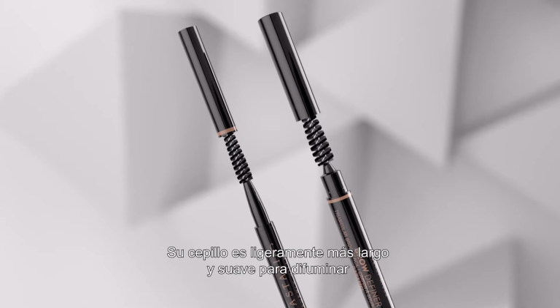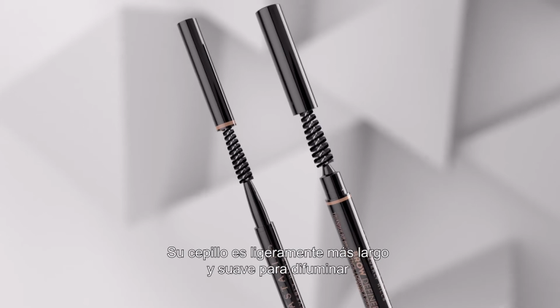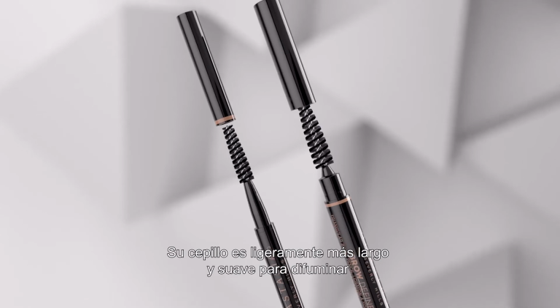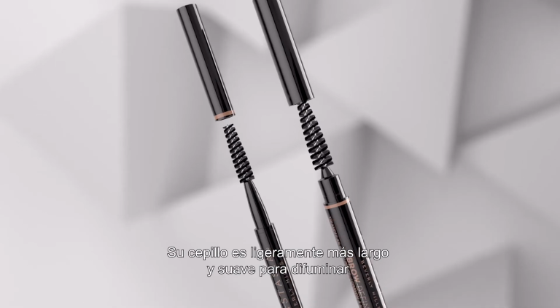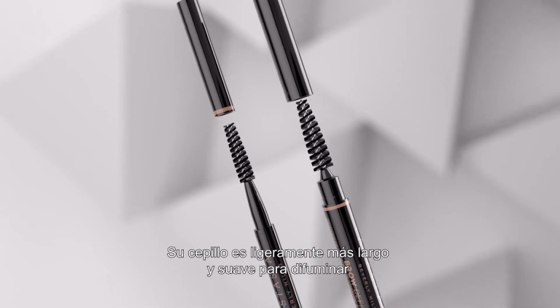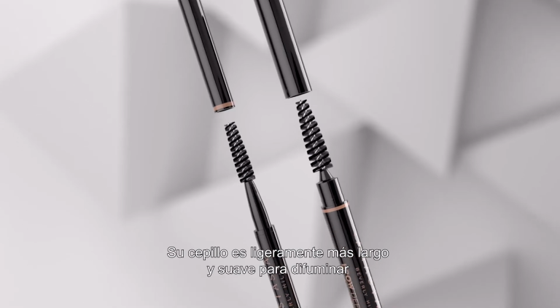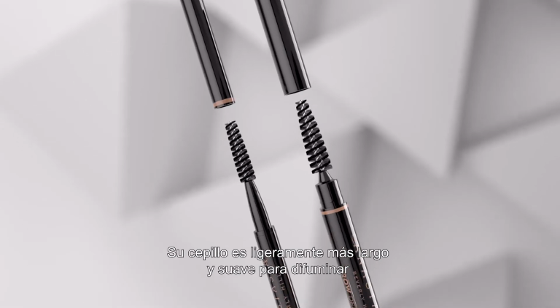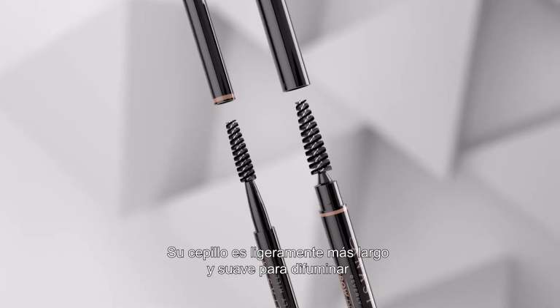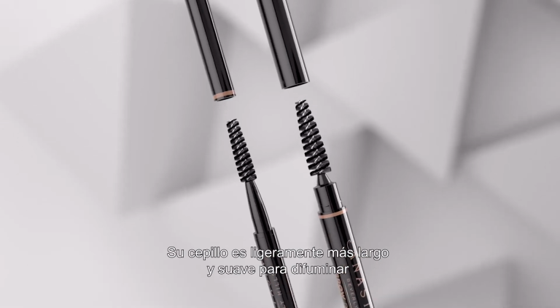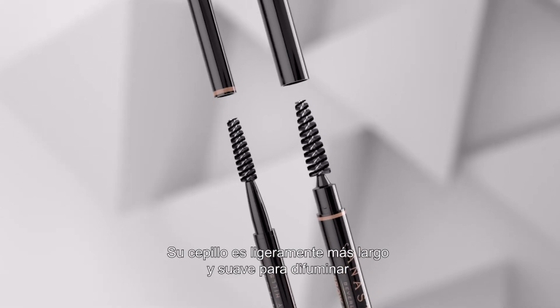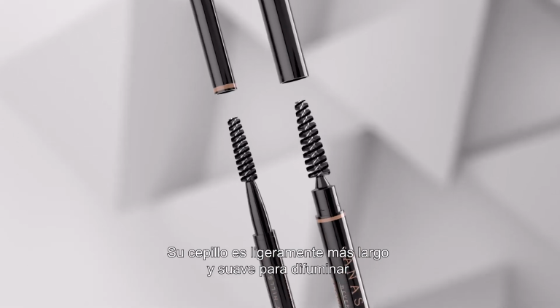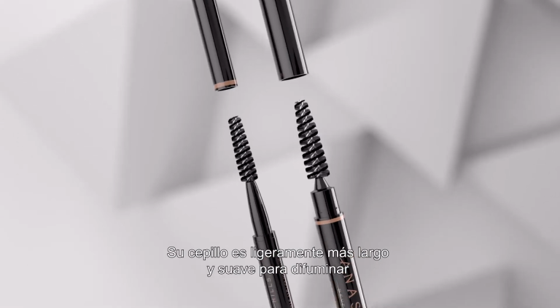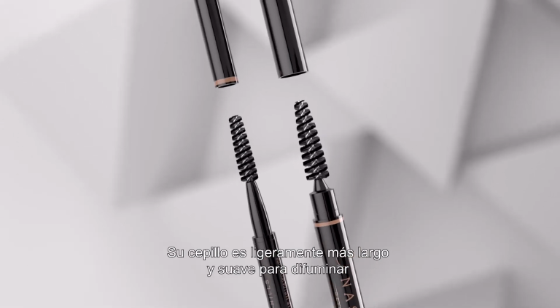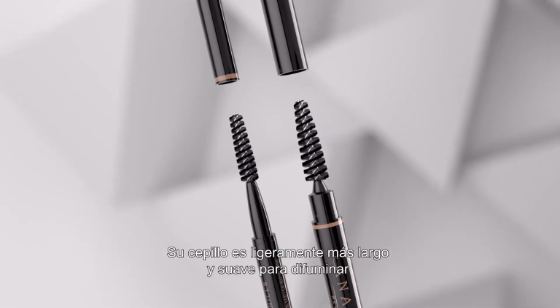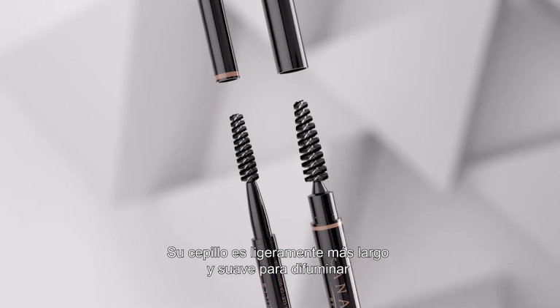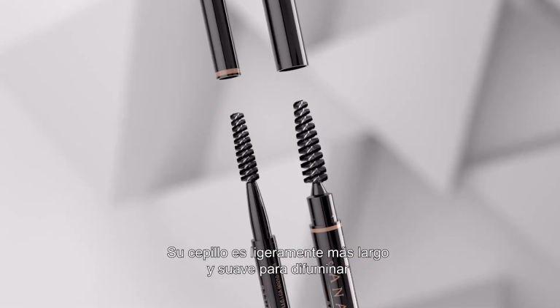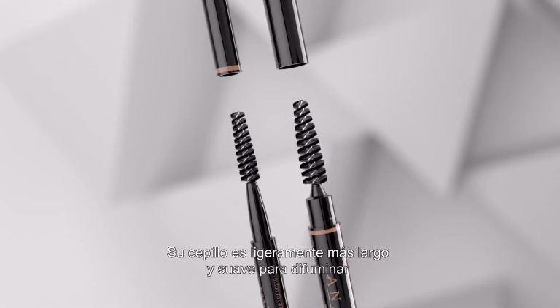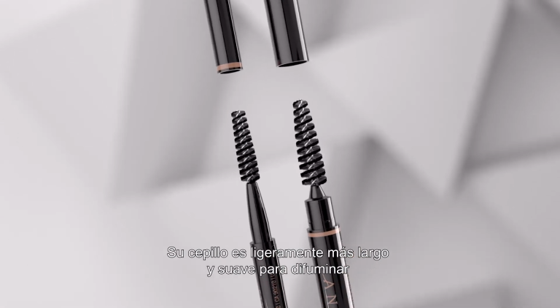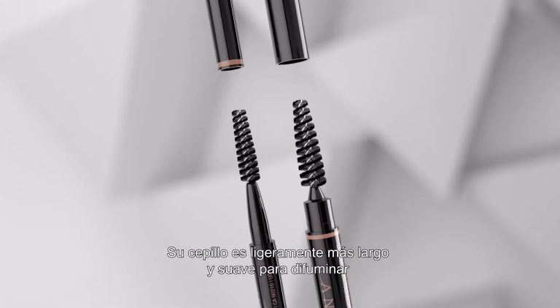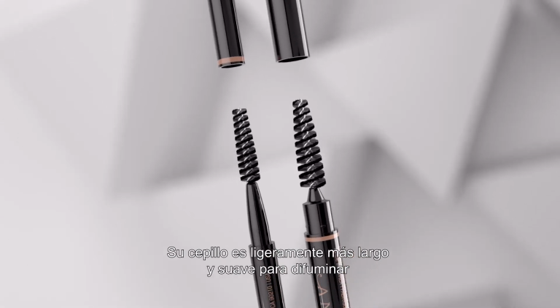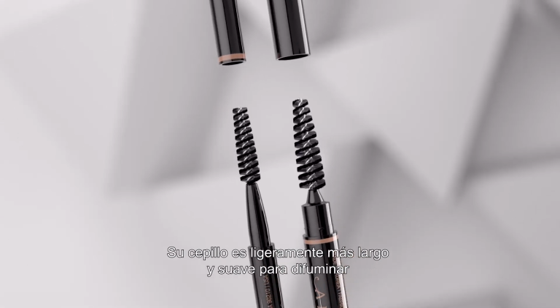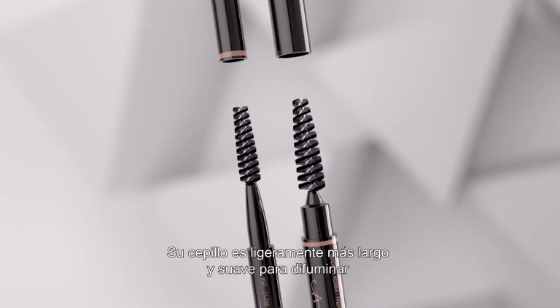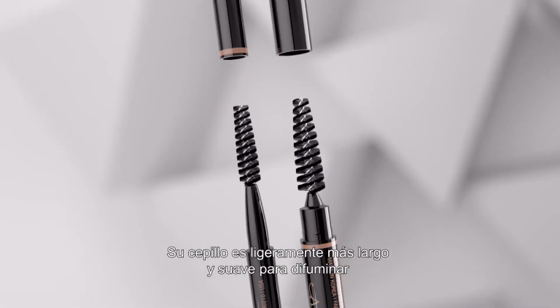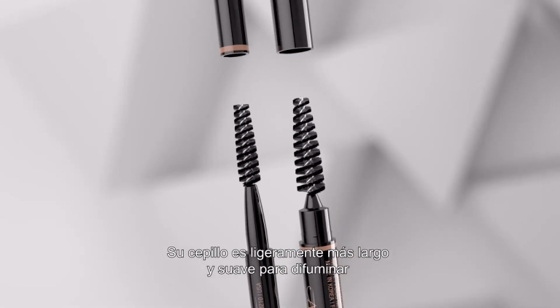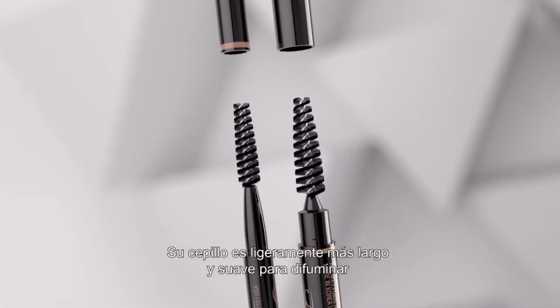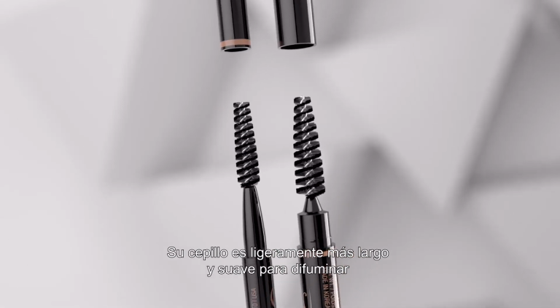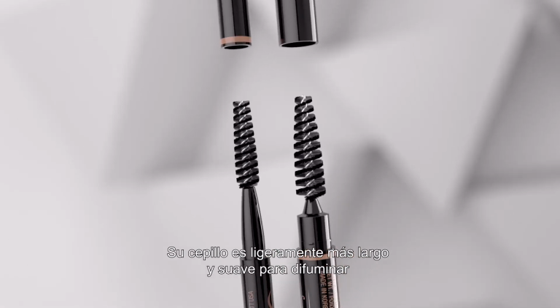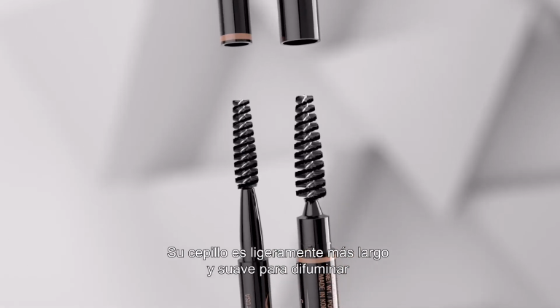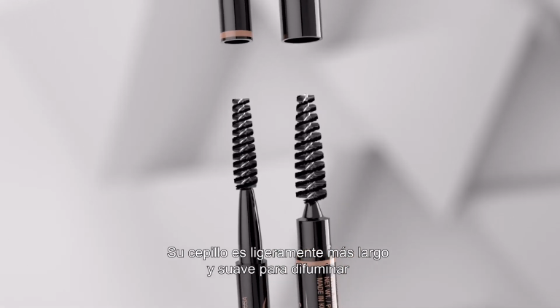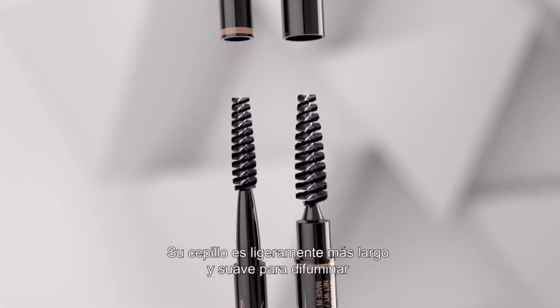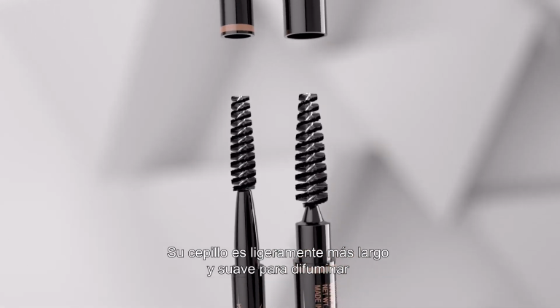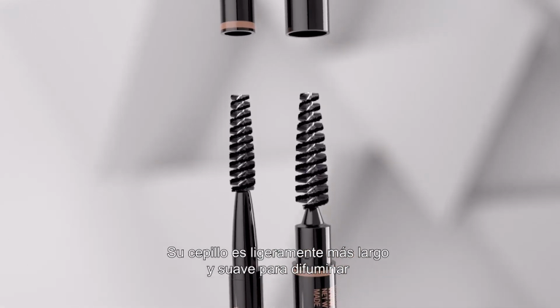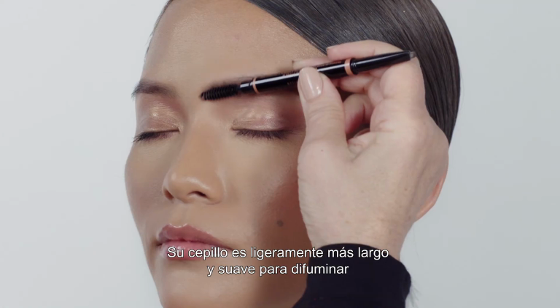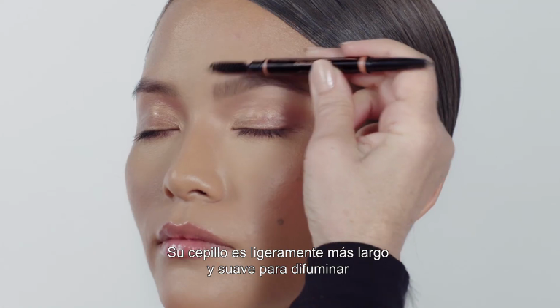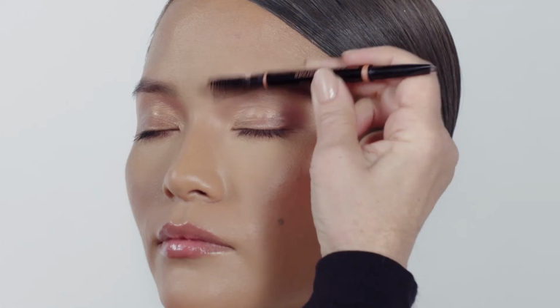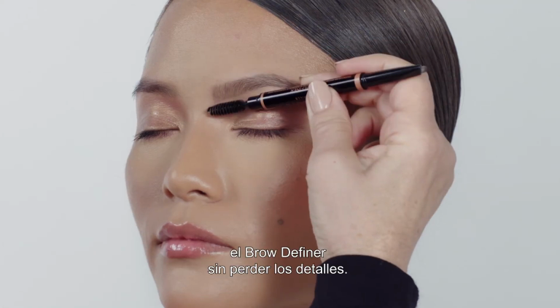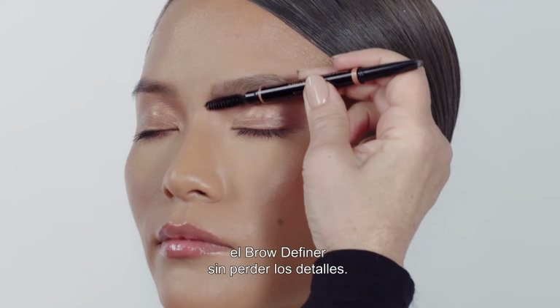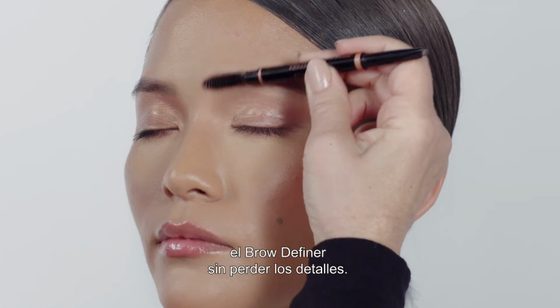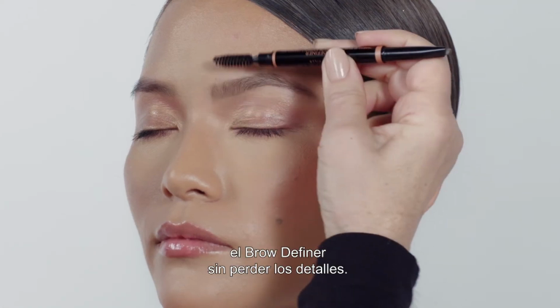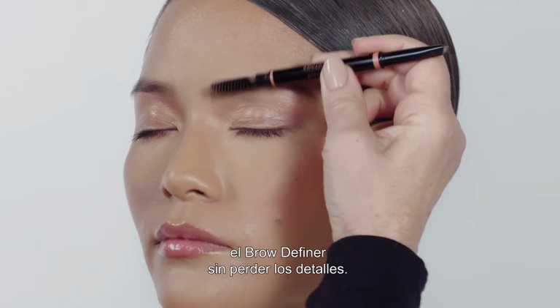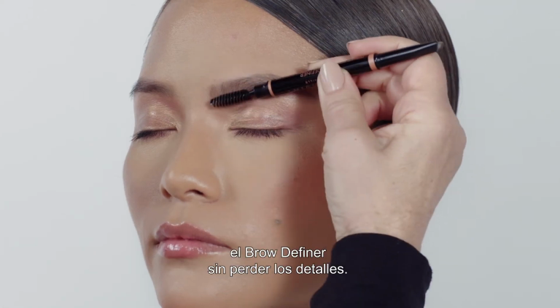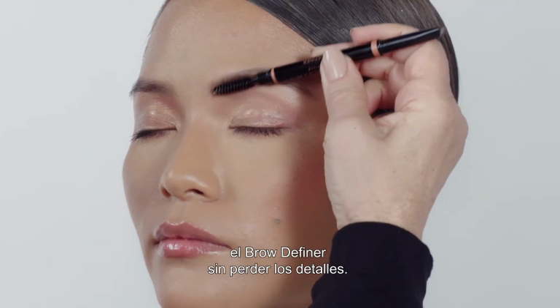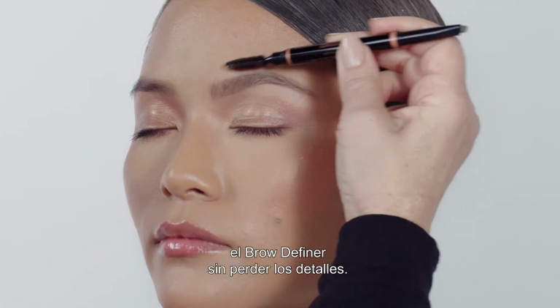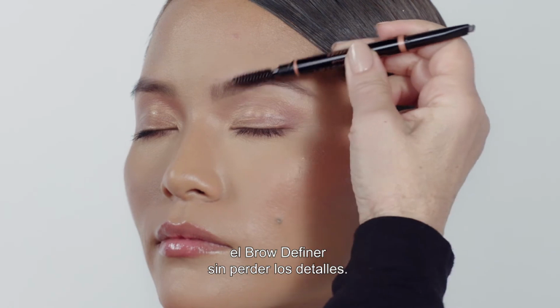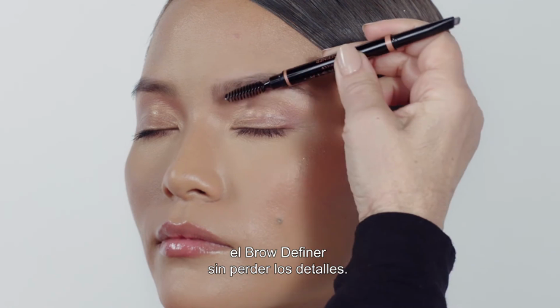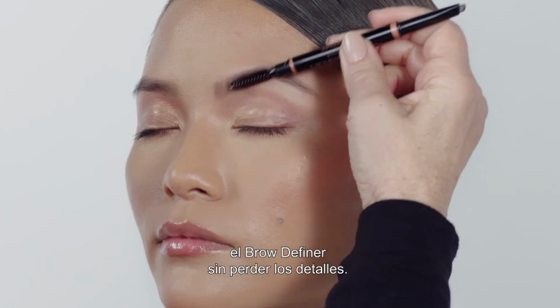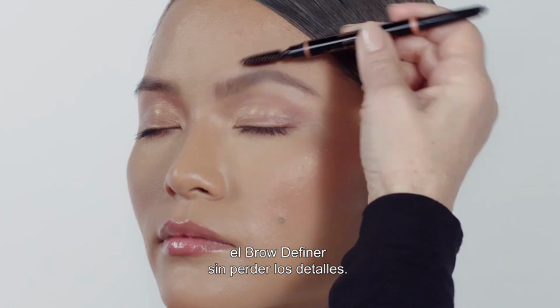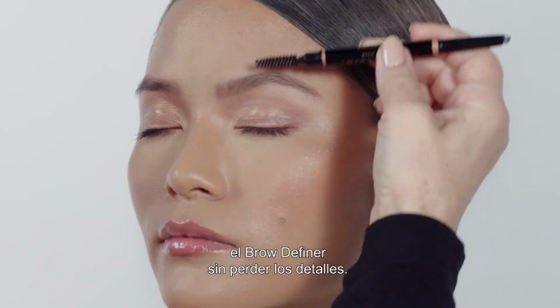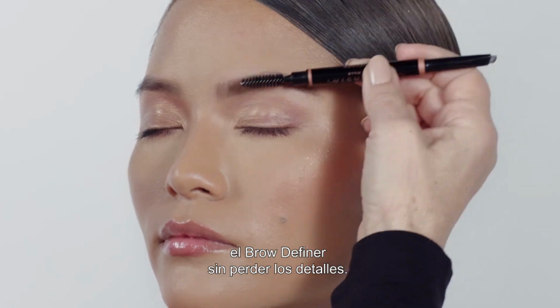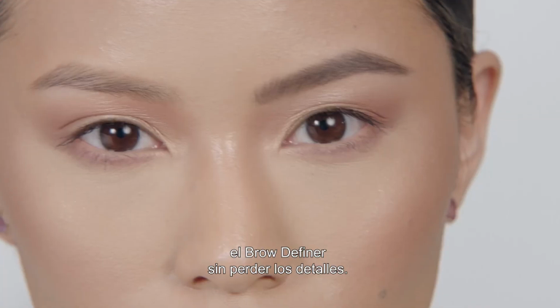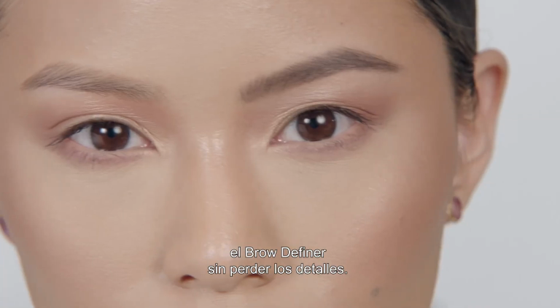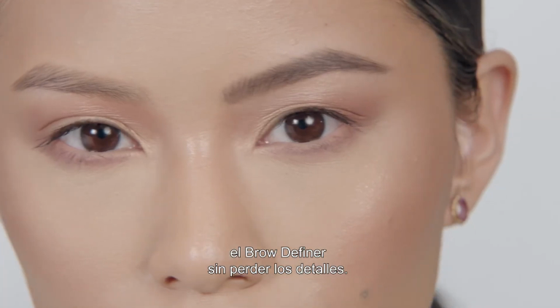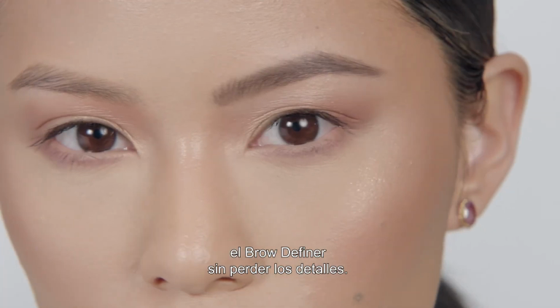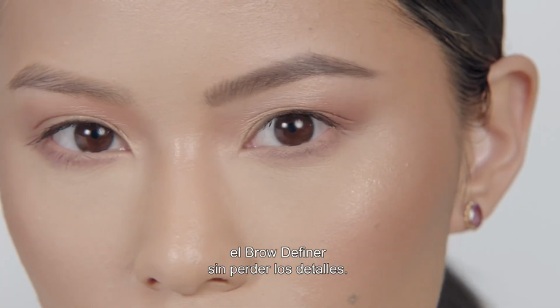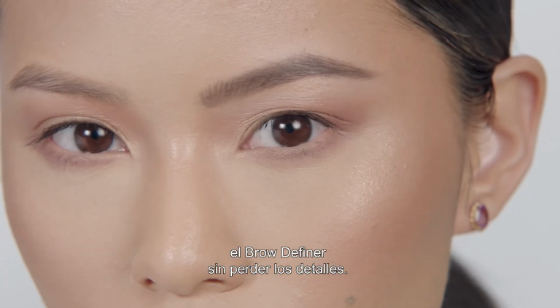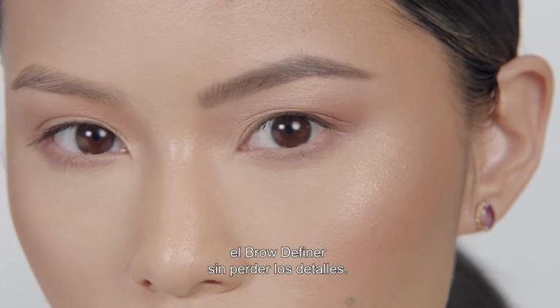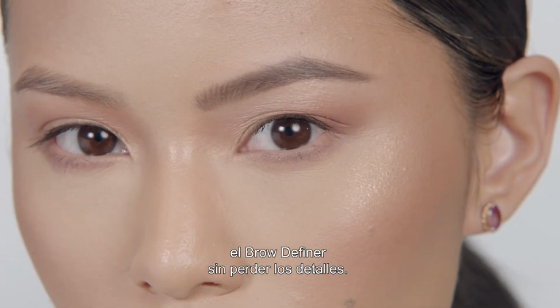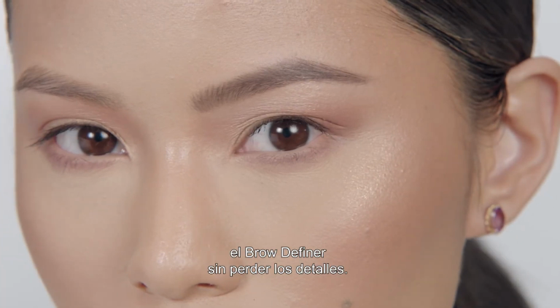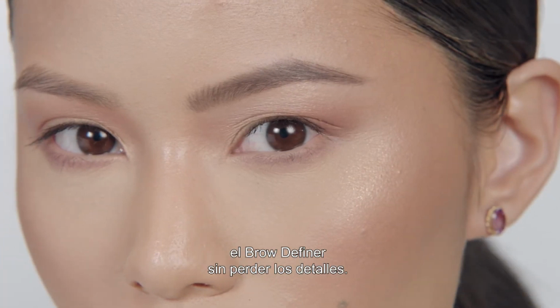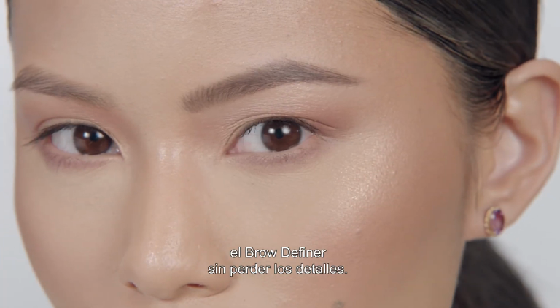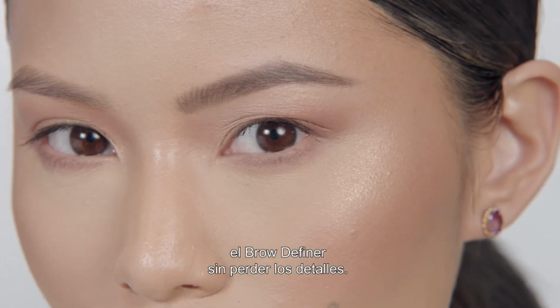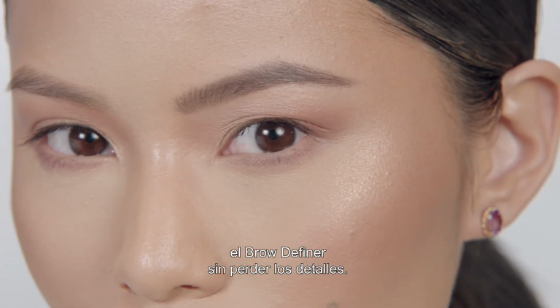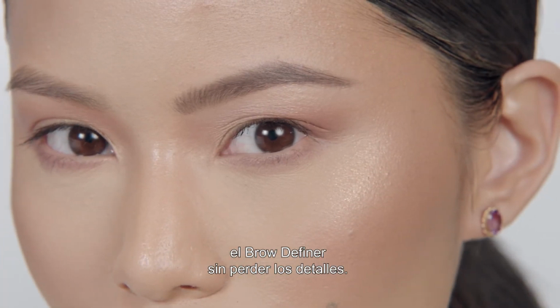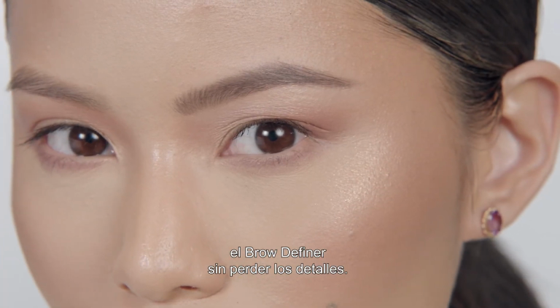The custom spoolie is slightly longer and softer to lightly blend Brow Definer without disrupting detail application.